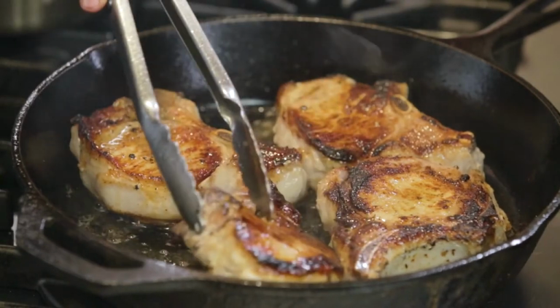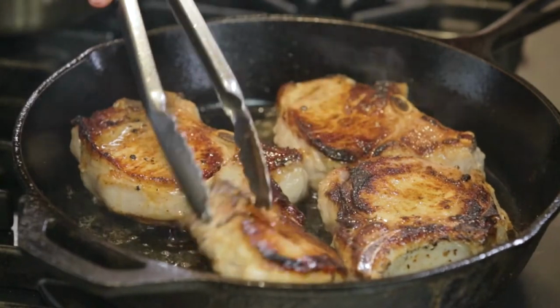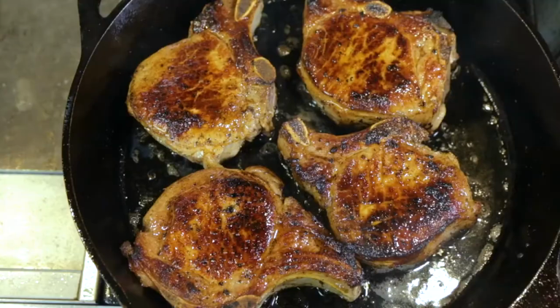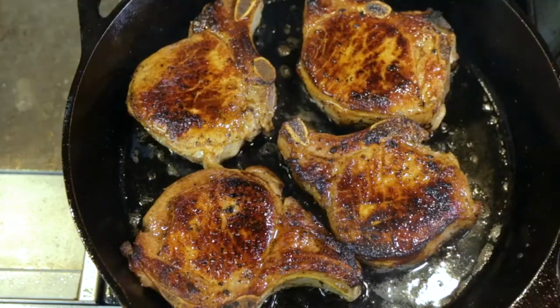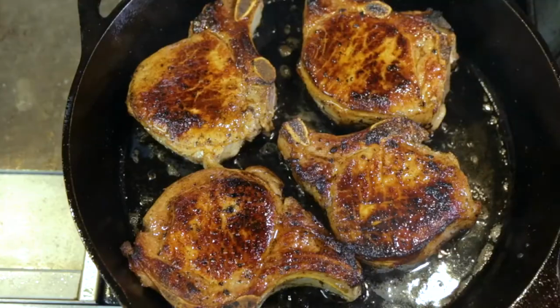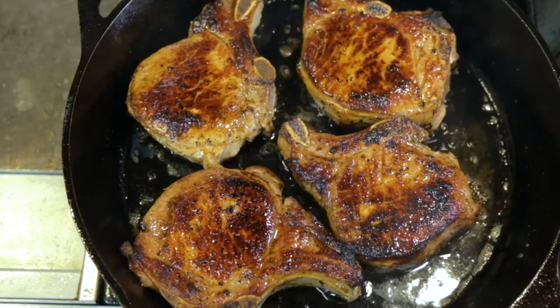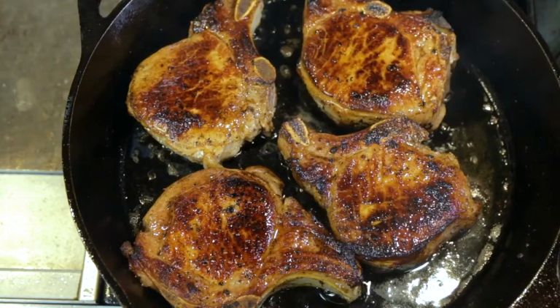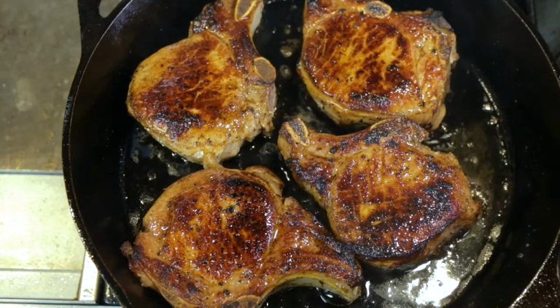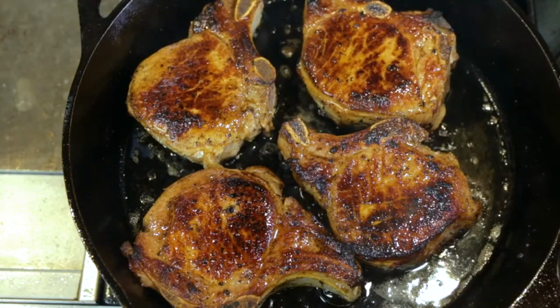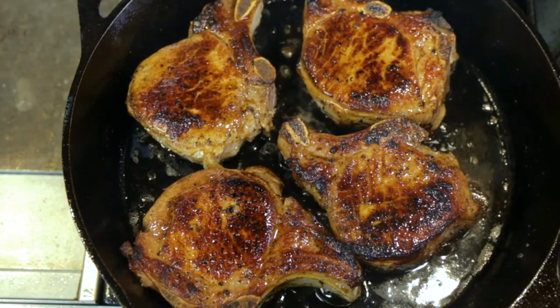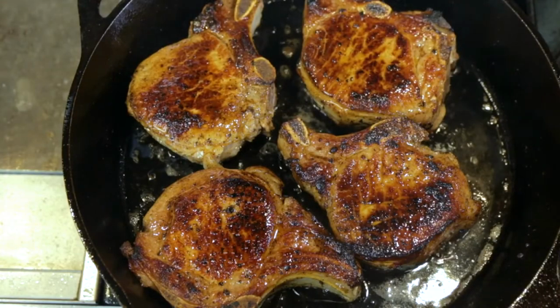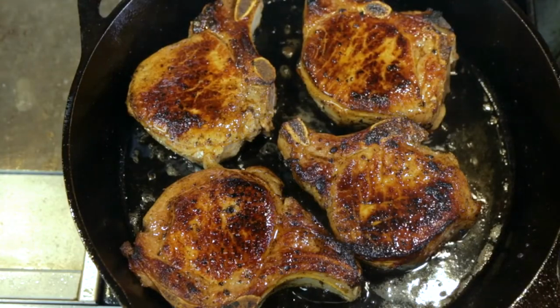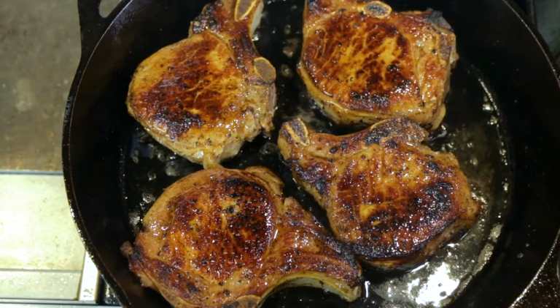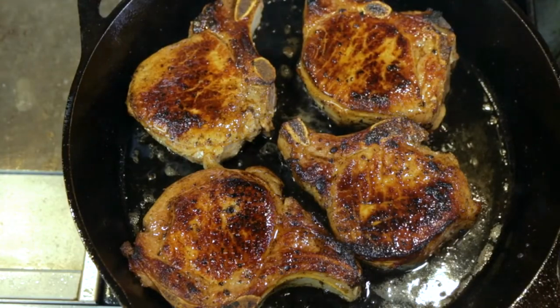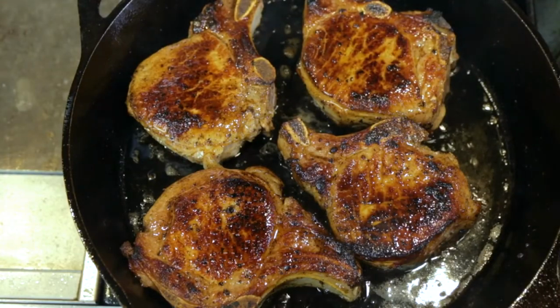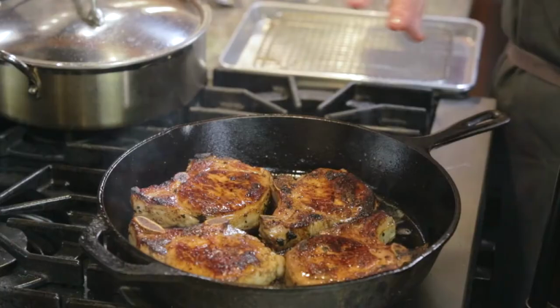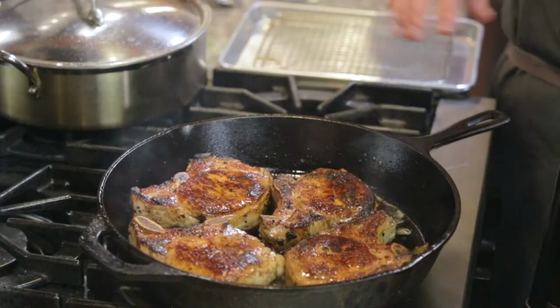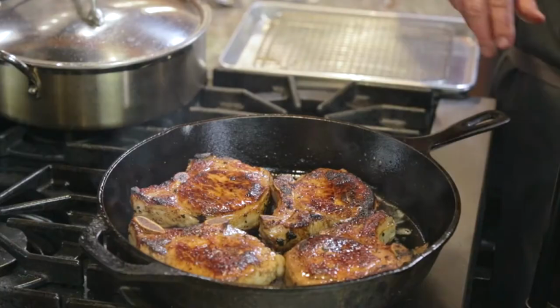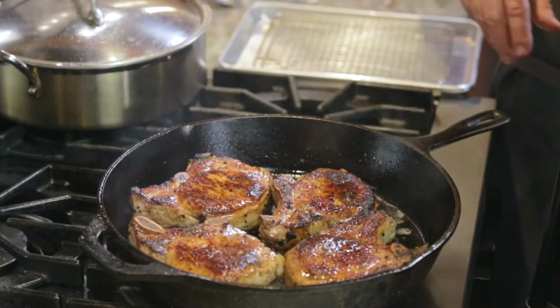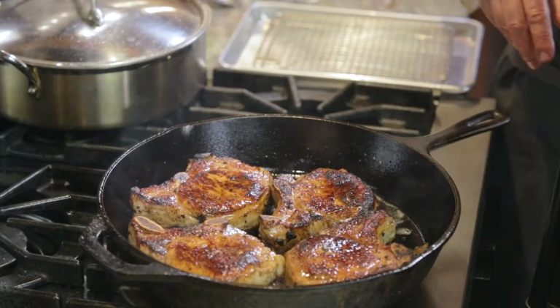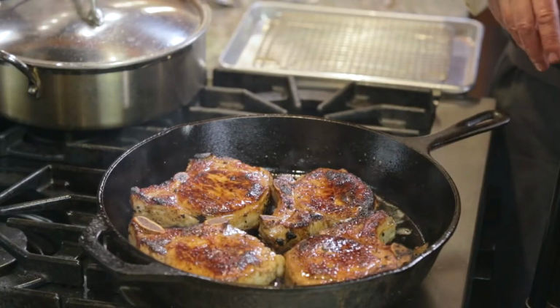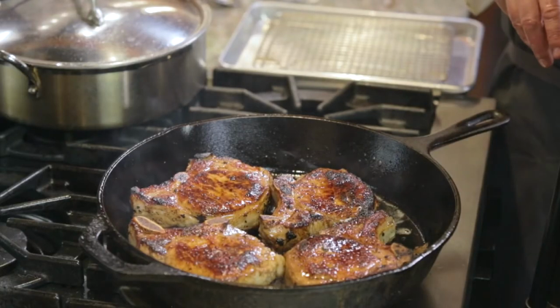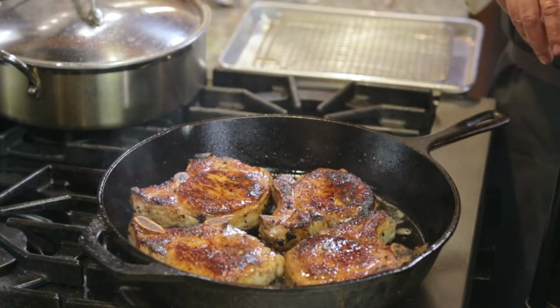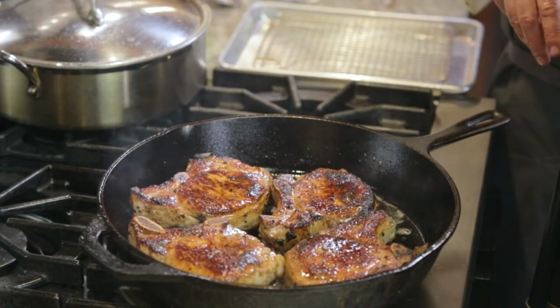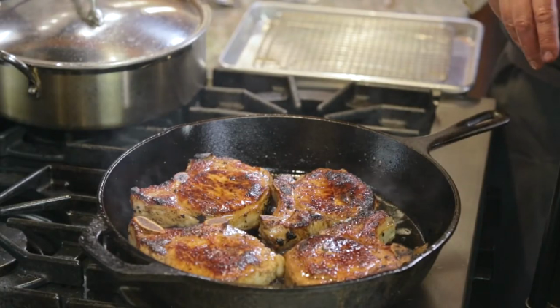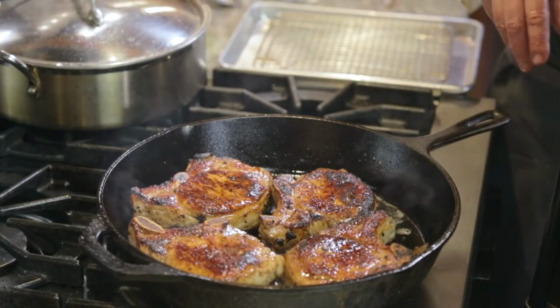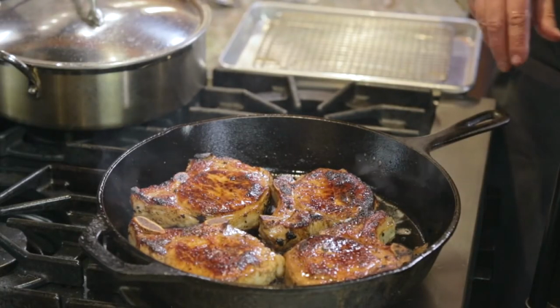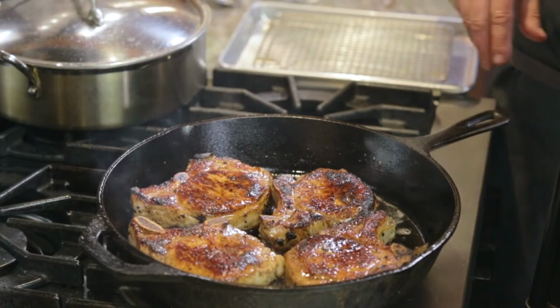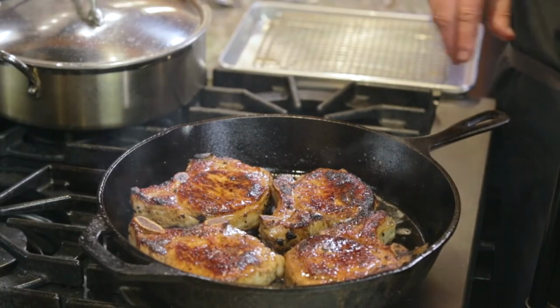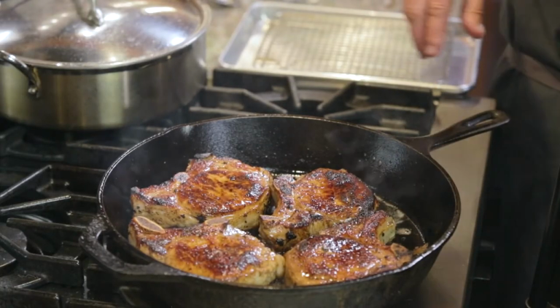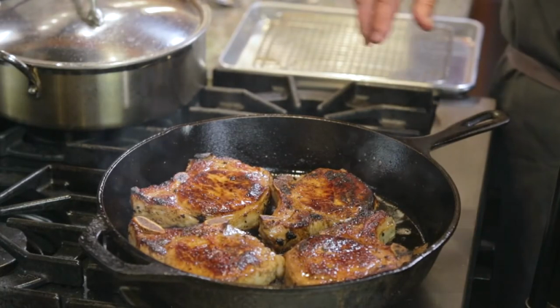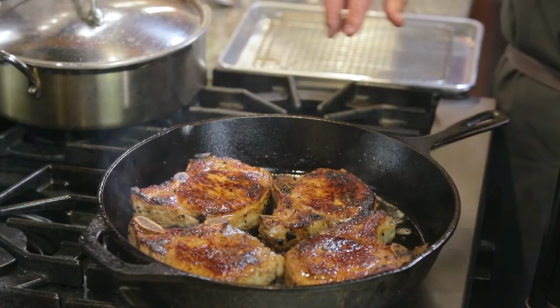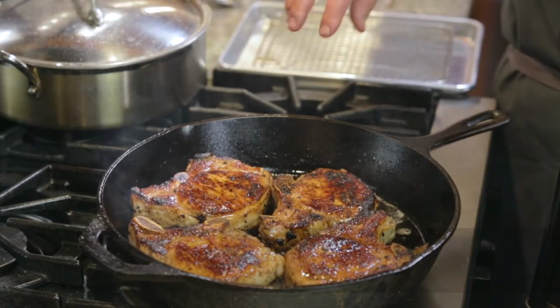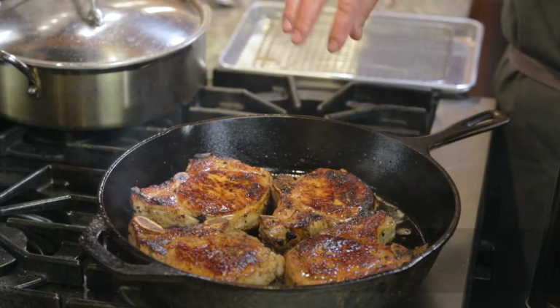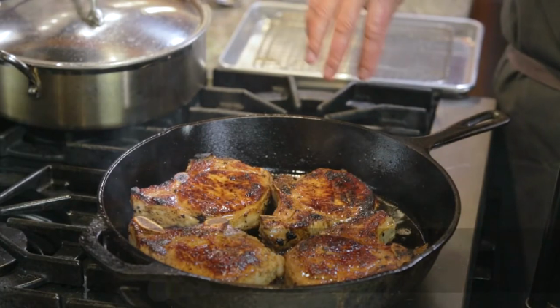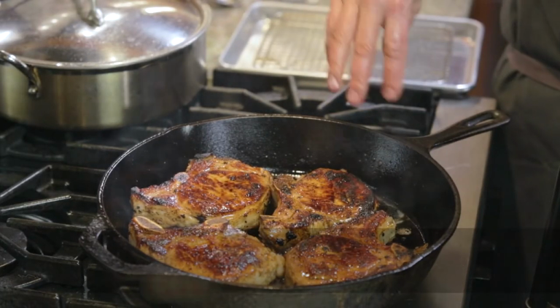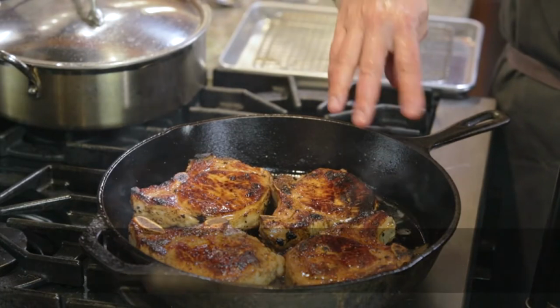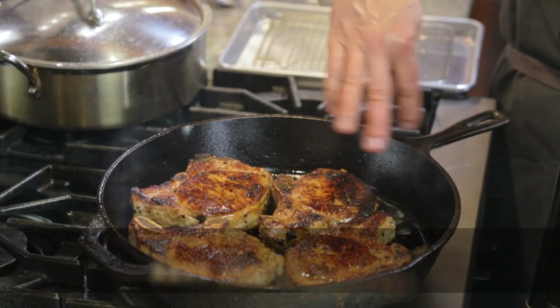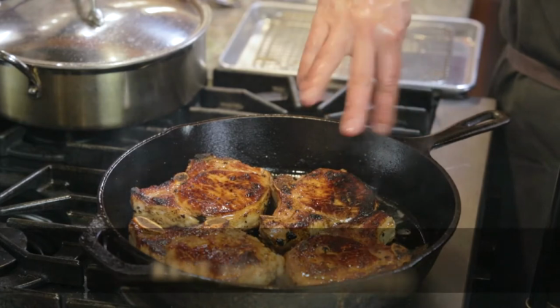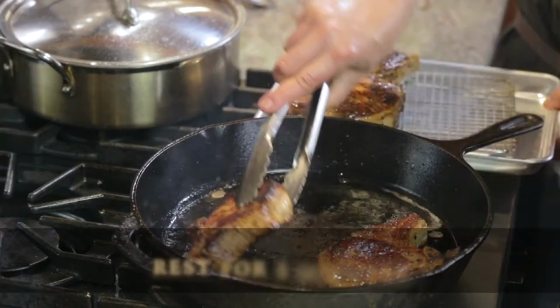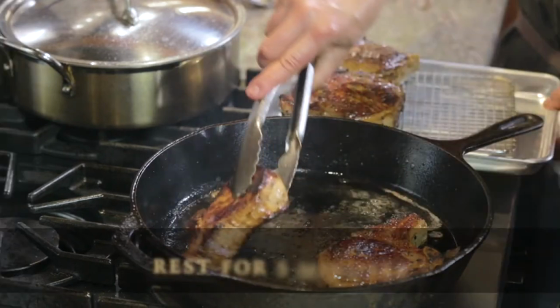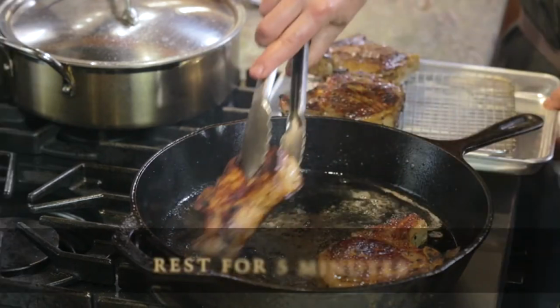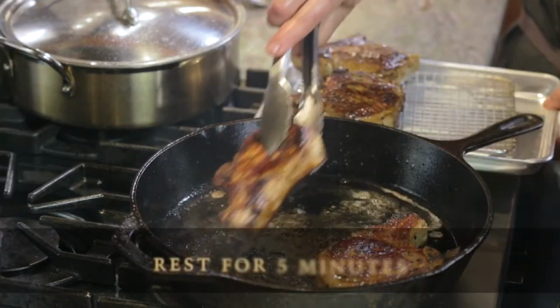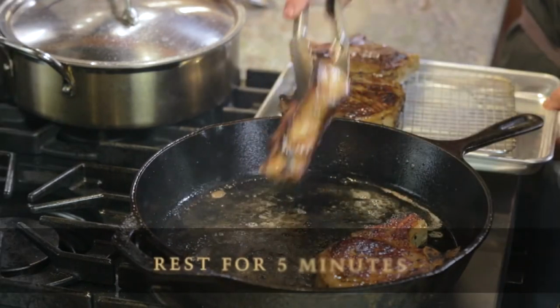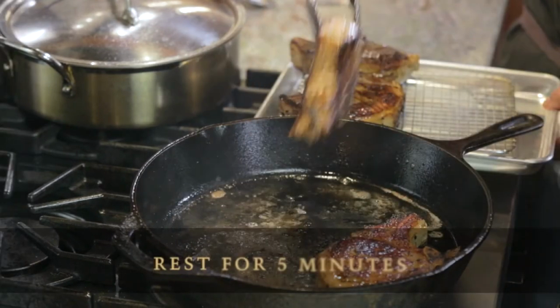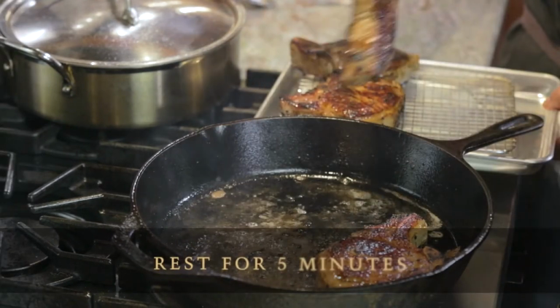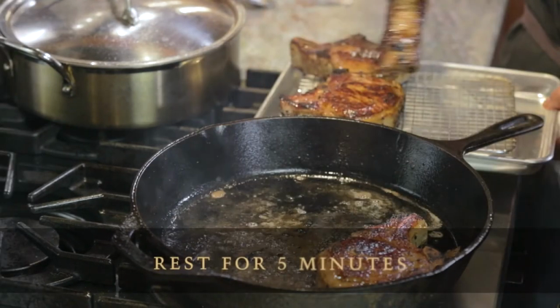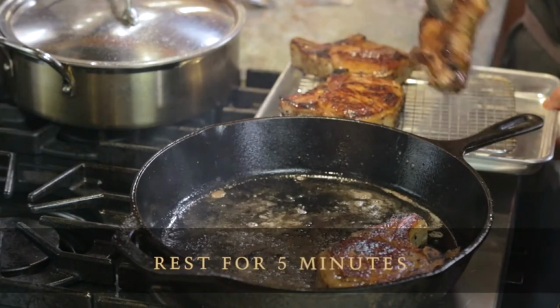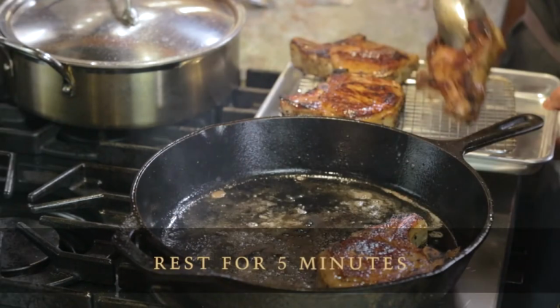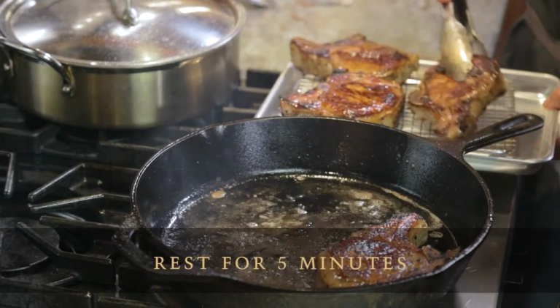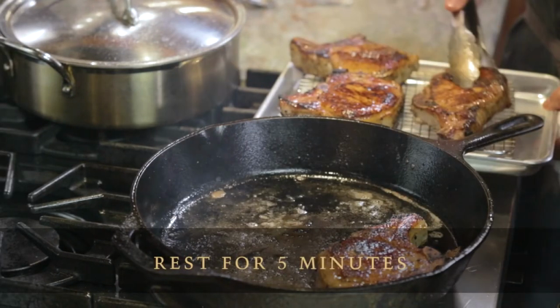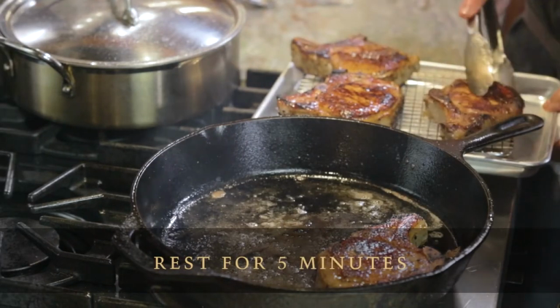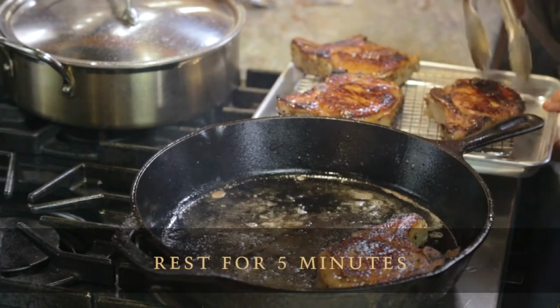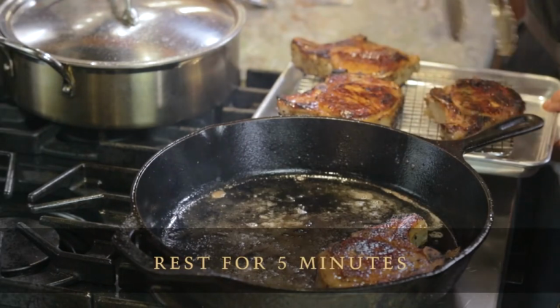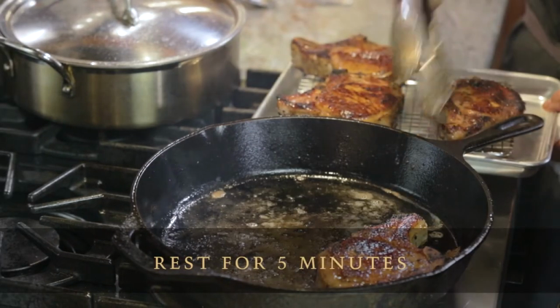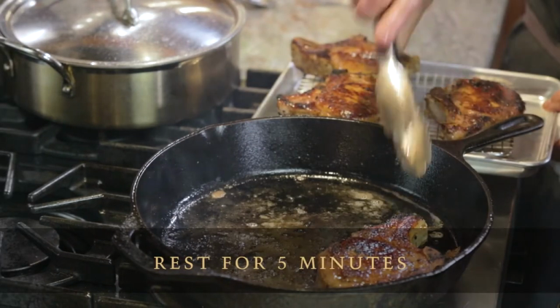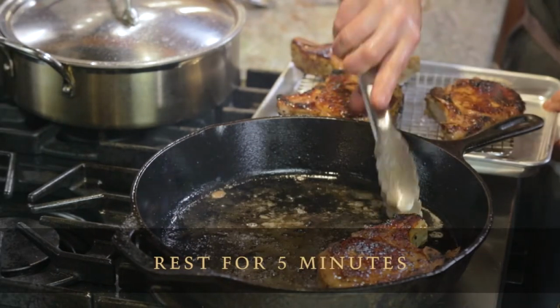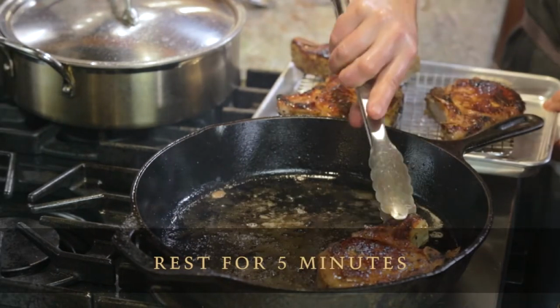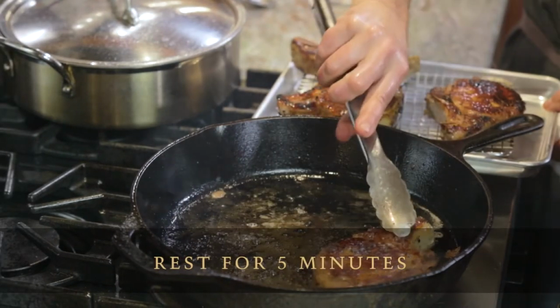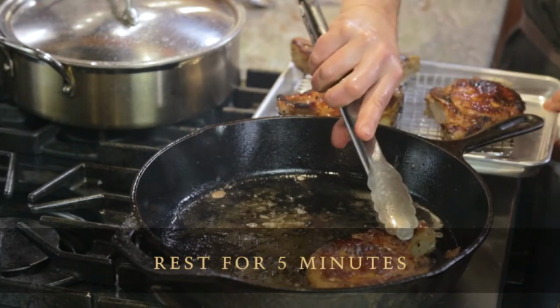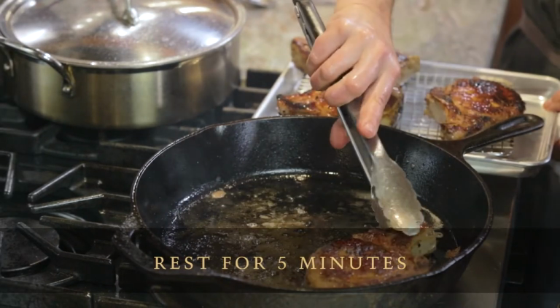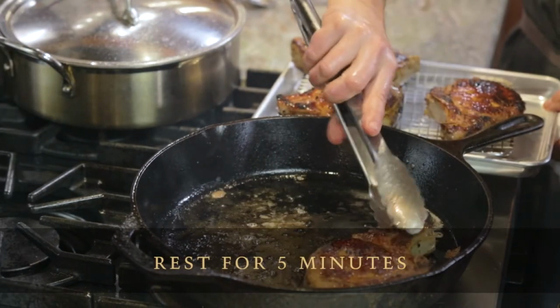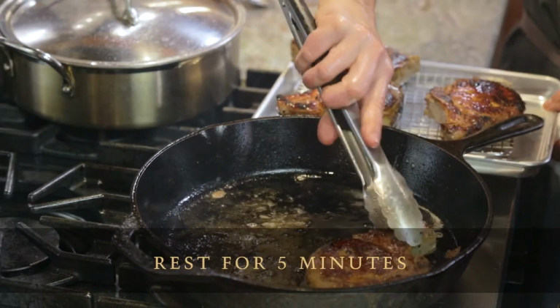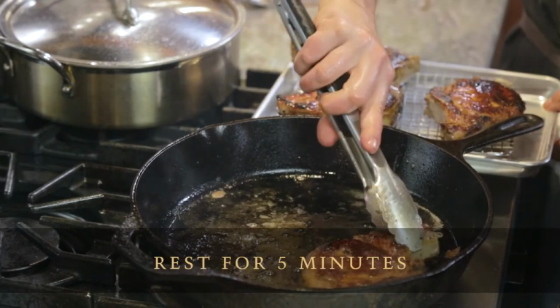The pork's about done — well browned on both sides. Remove it from the pan and allow it to rest for five minutes.